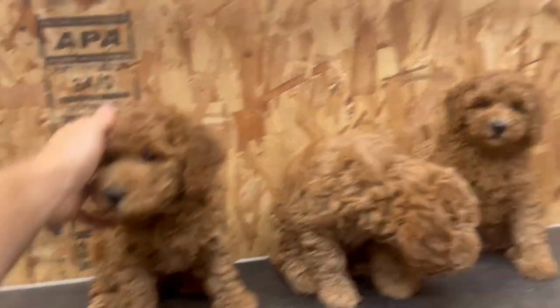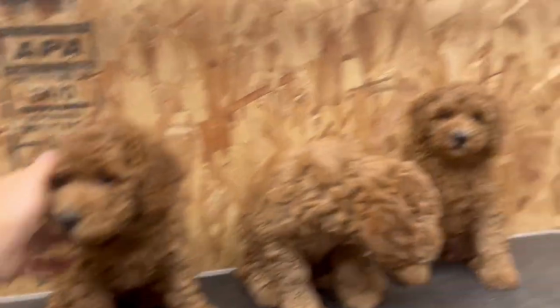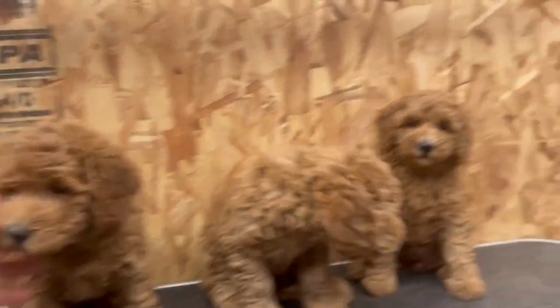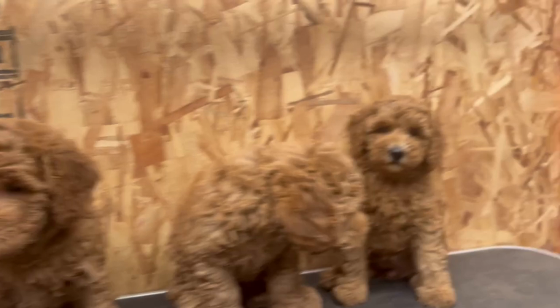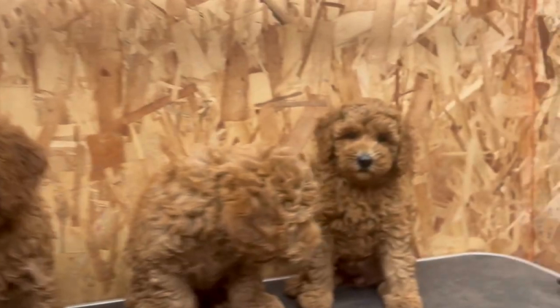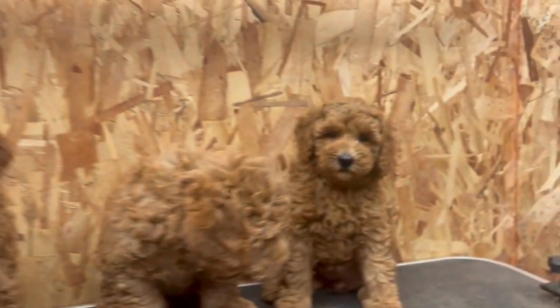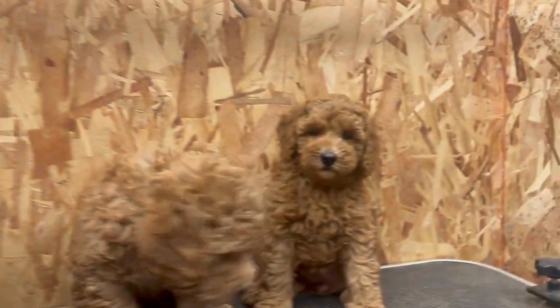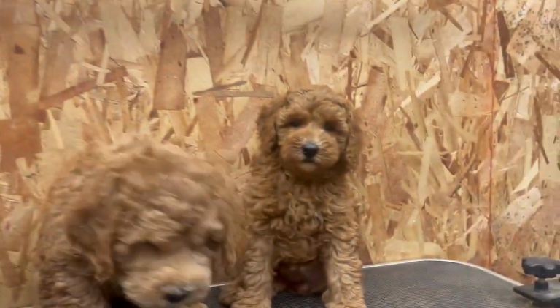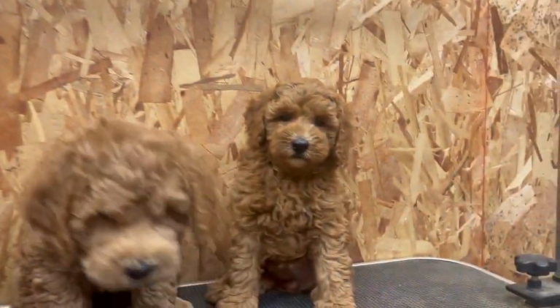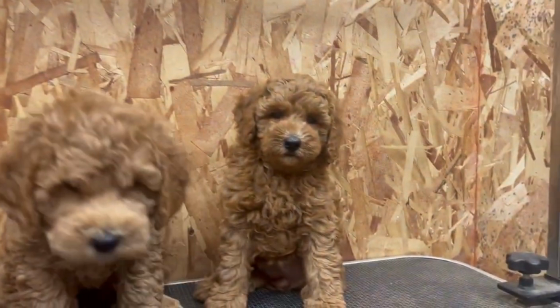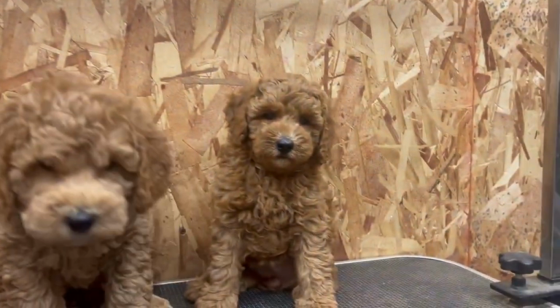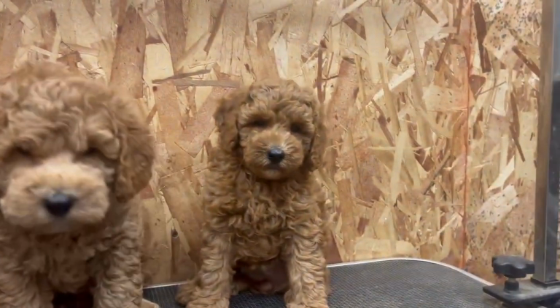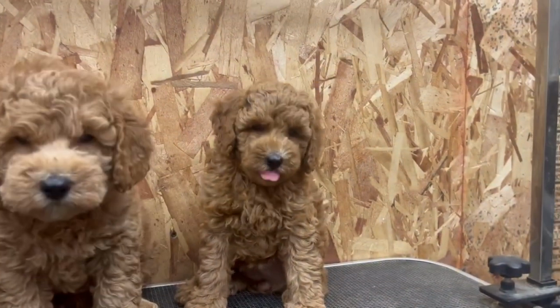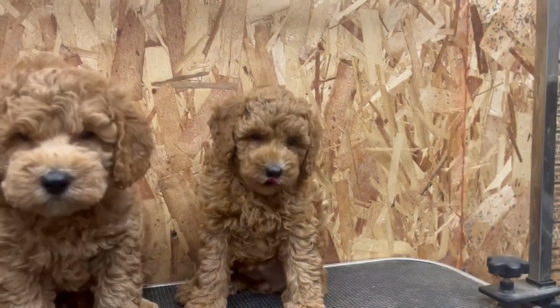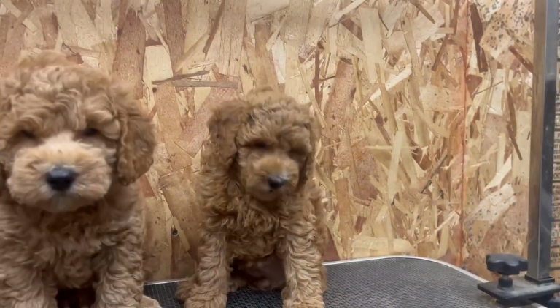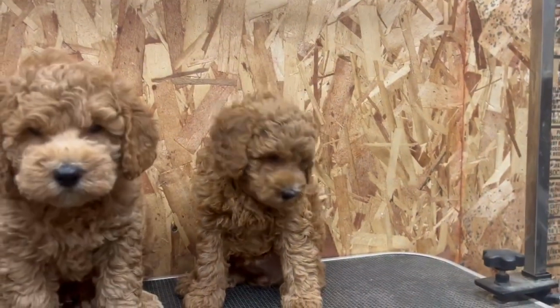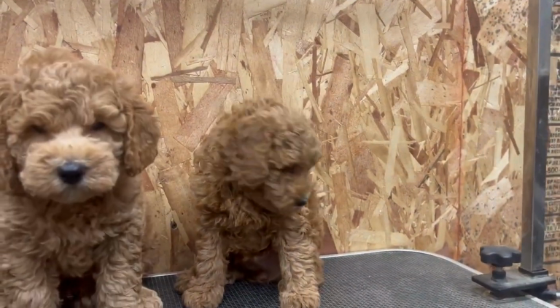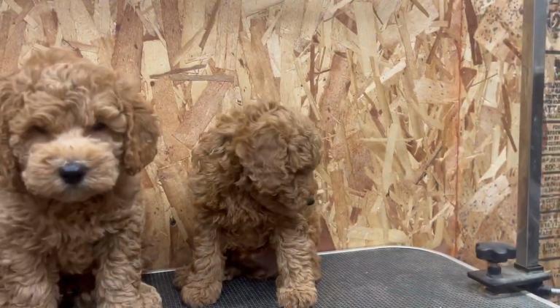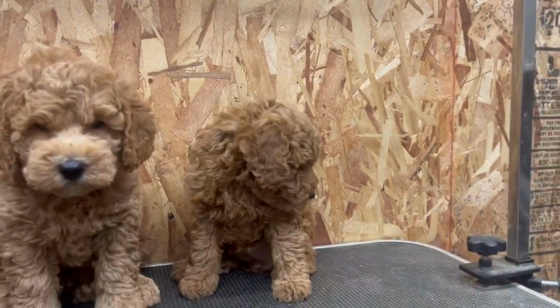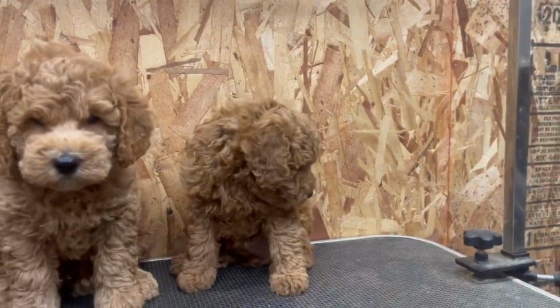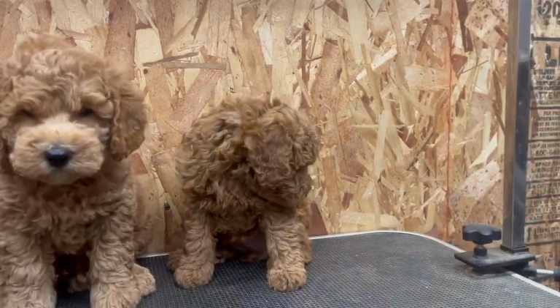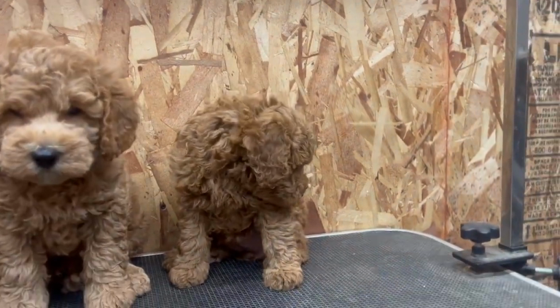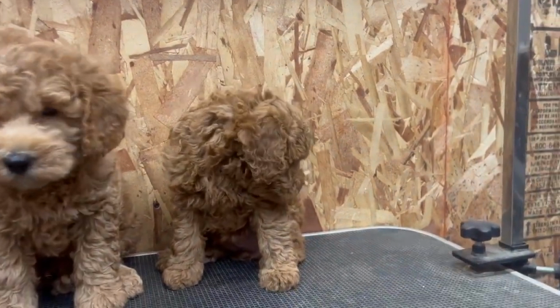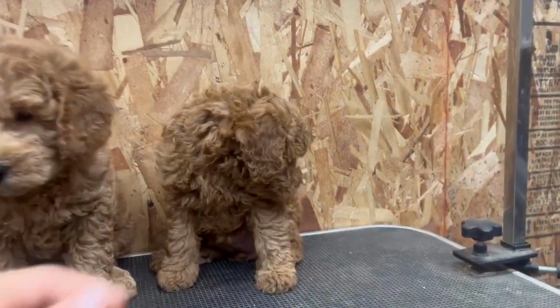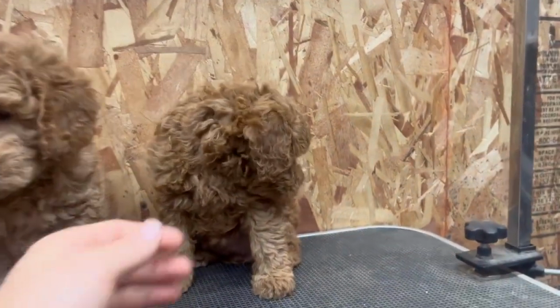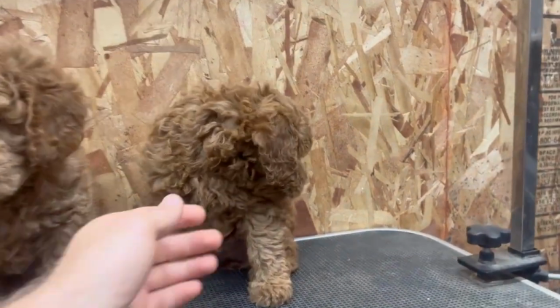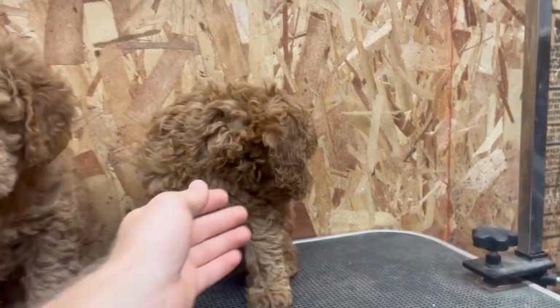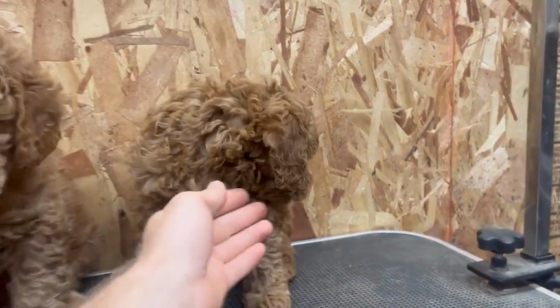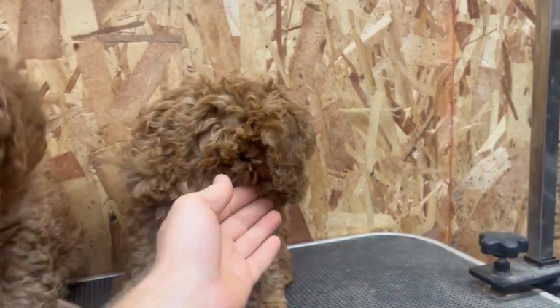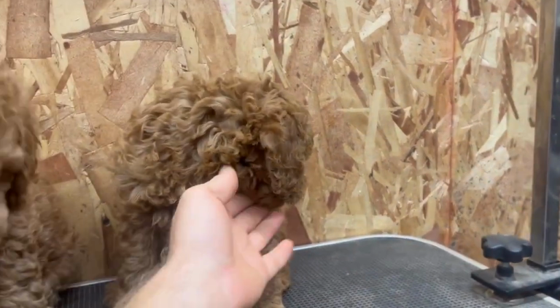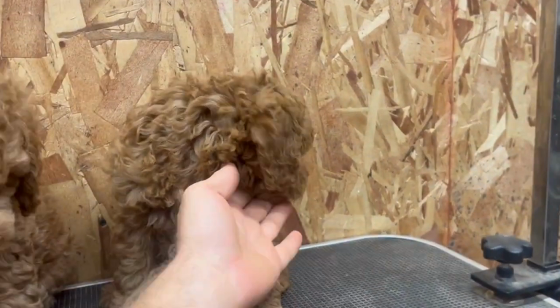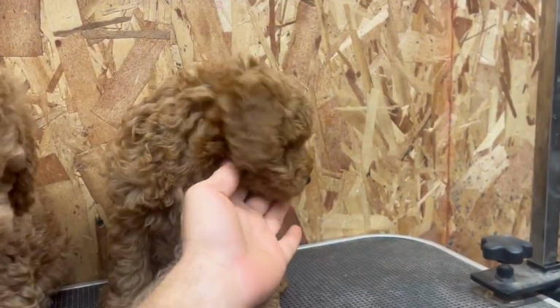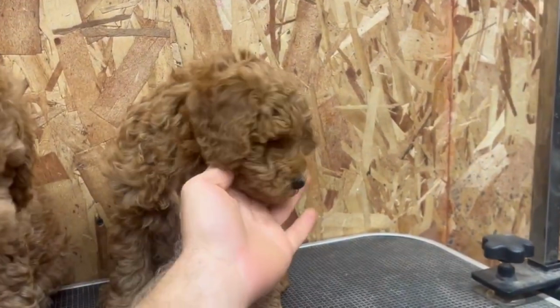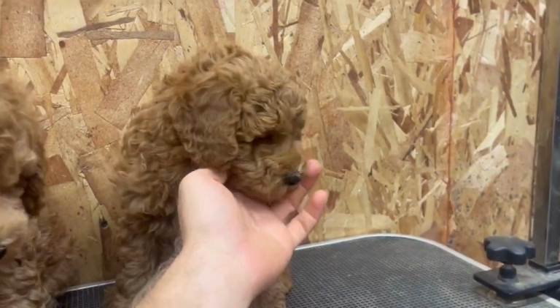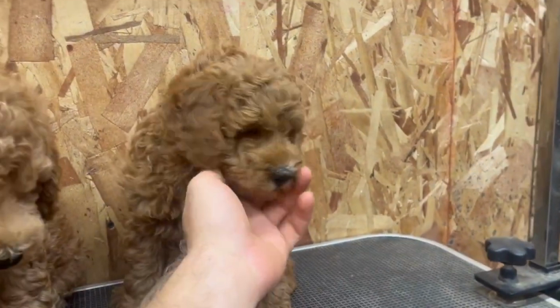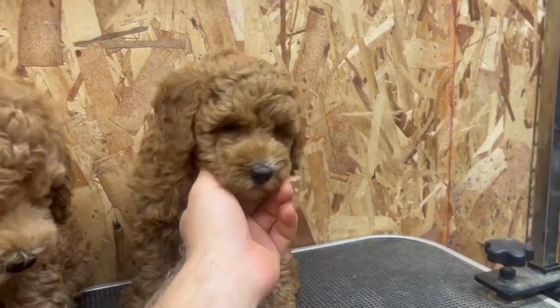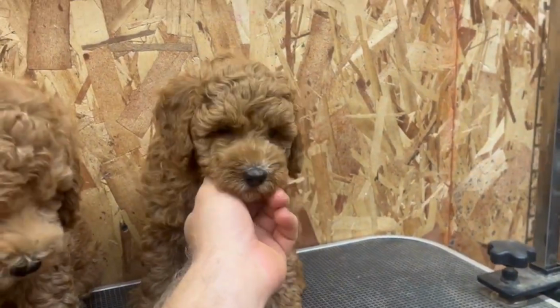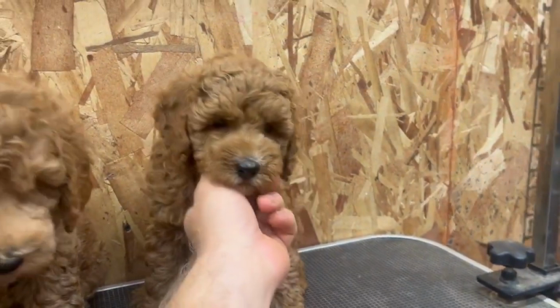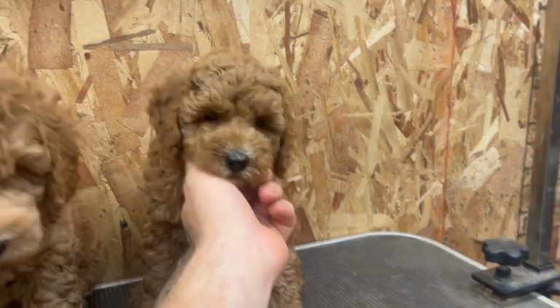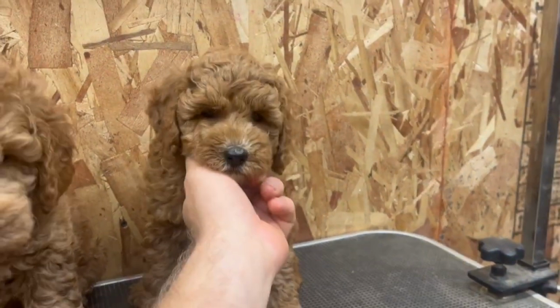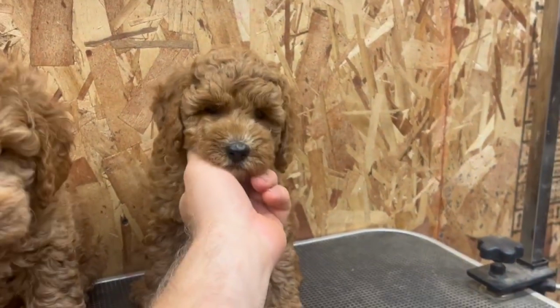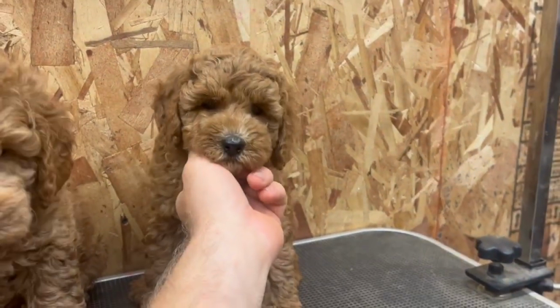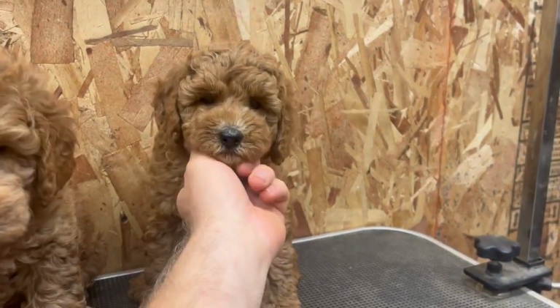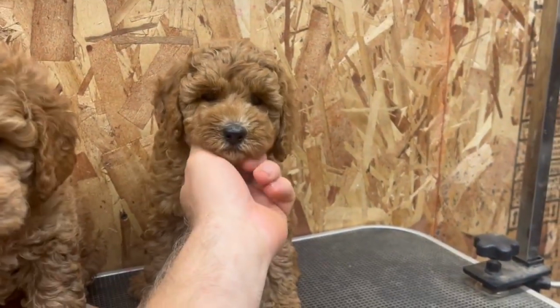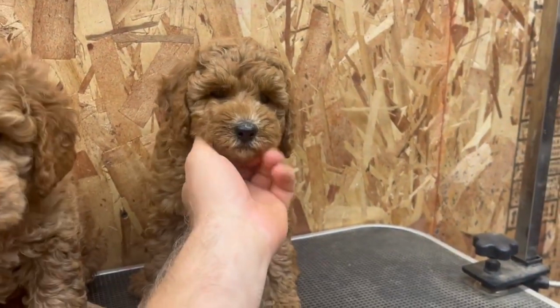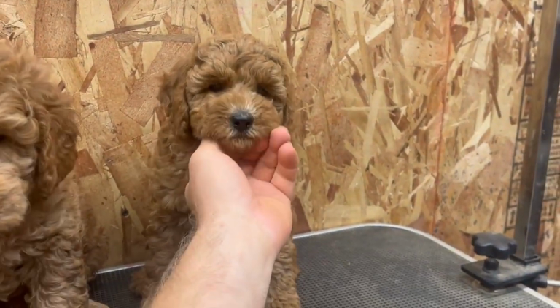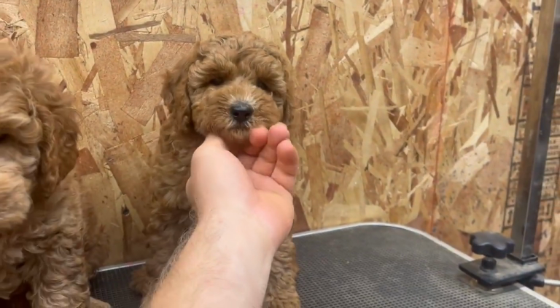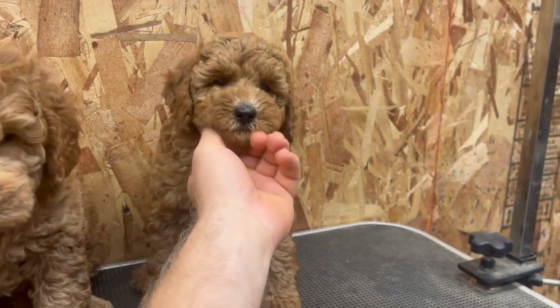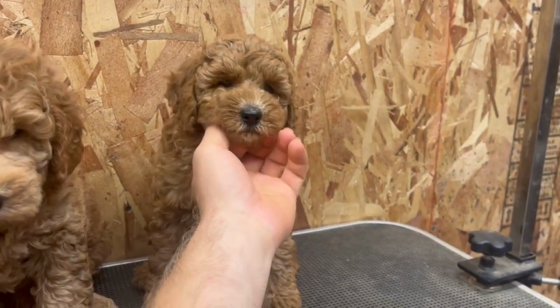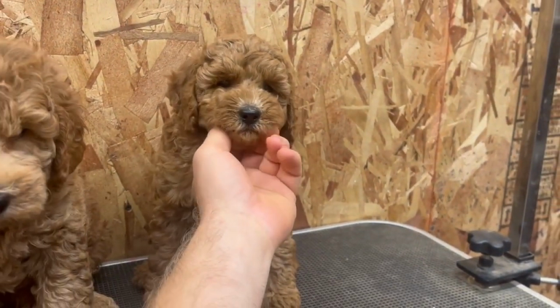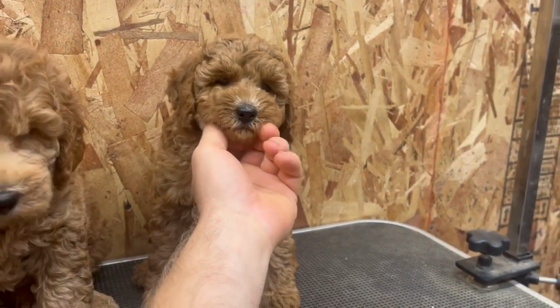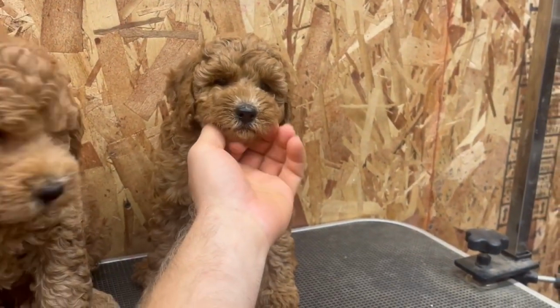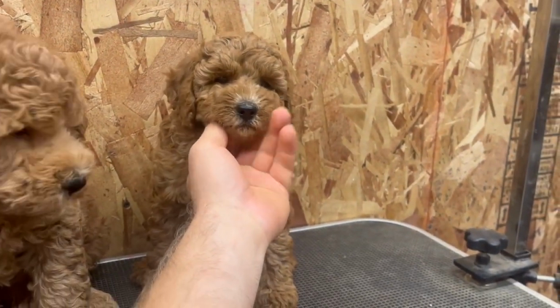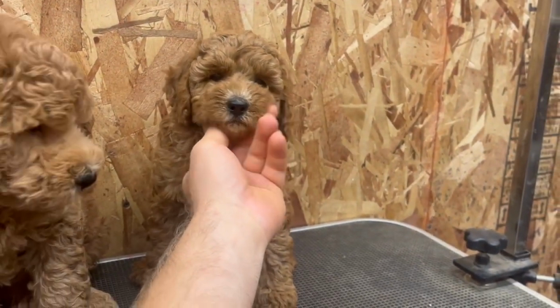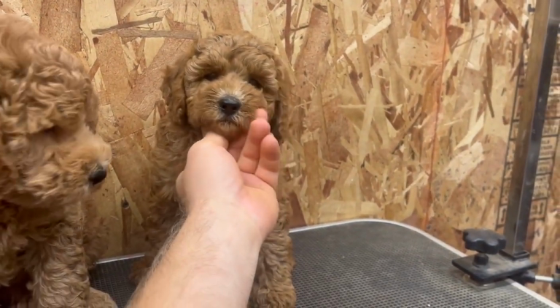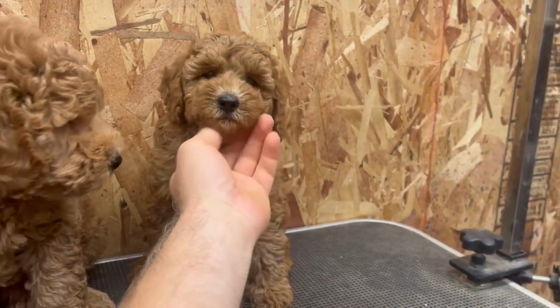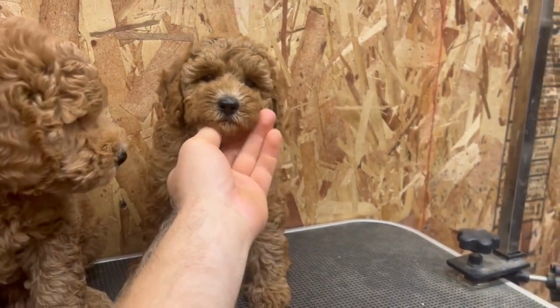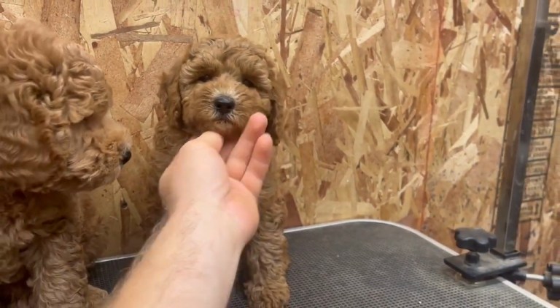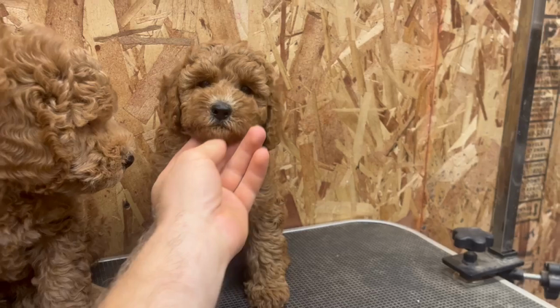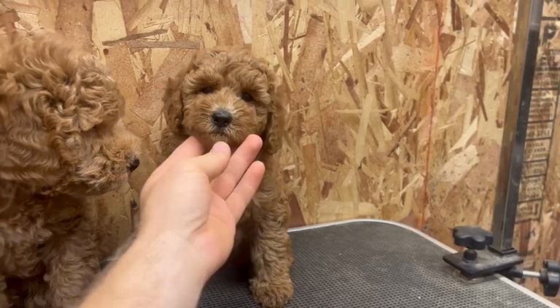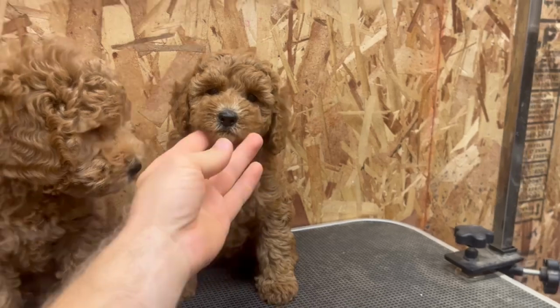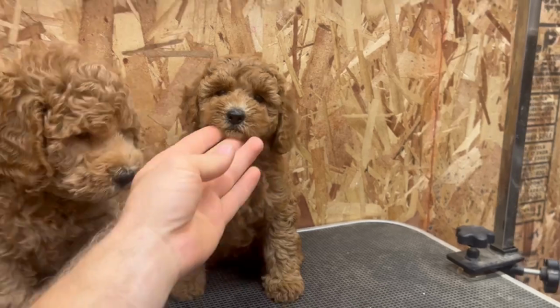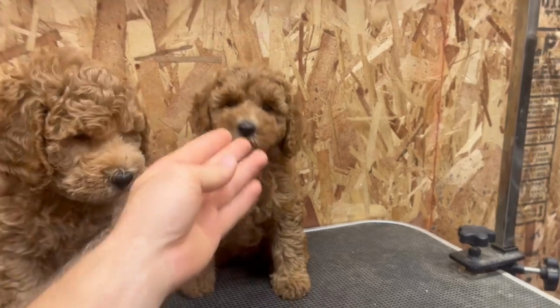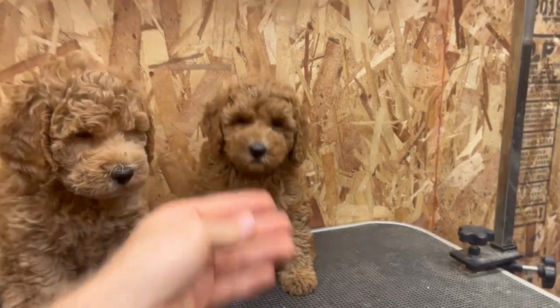On the right we have Girl Pink — she's the smallest of the litter, Reddish Coat. Super cute.